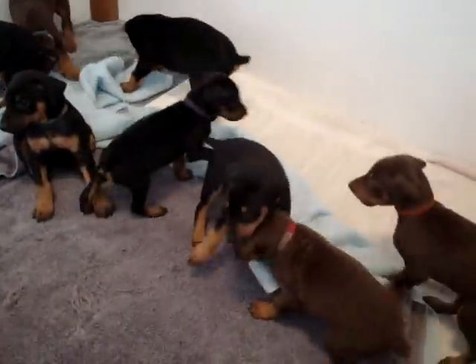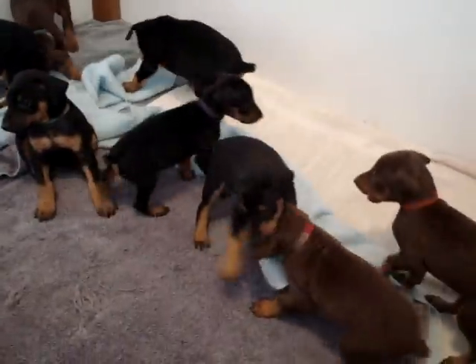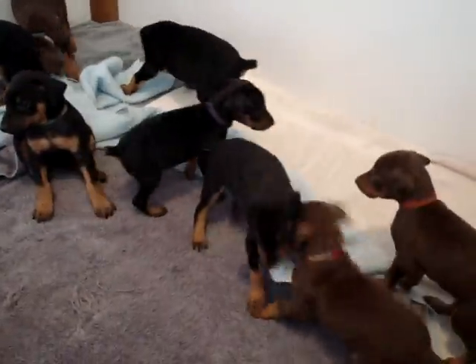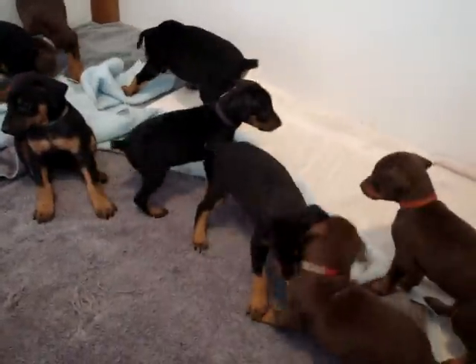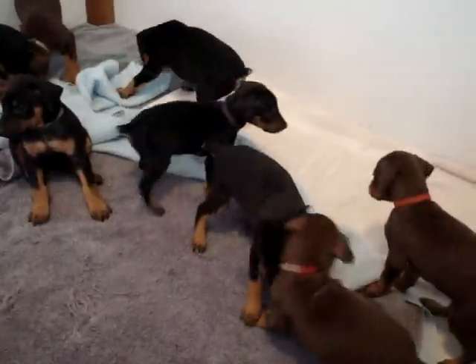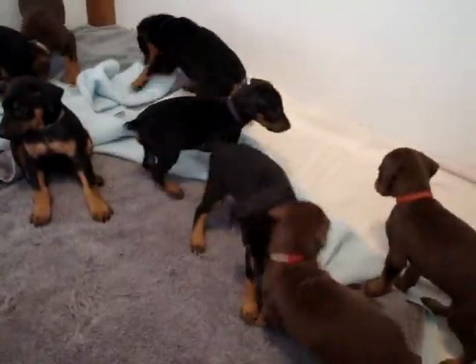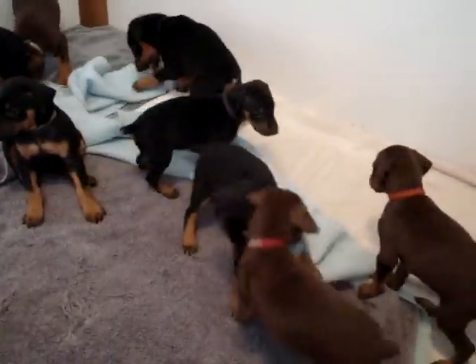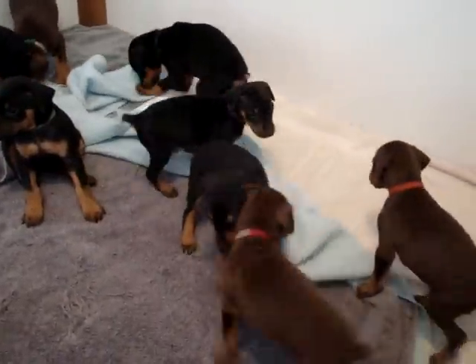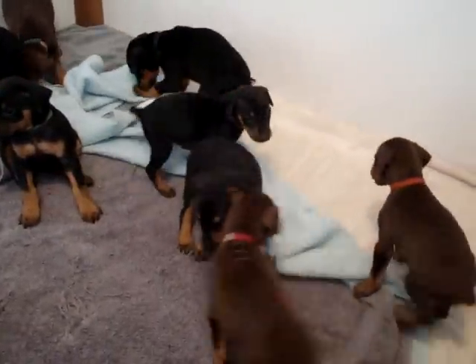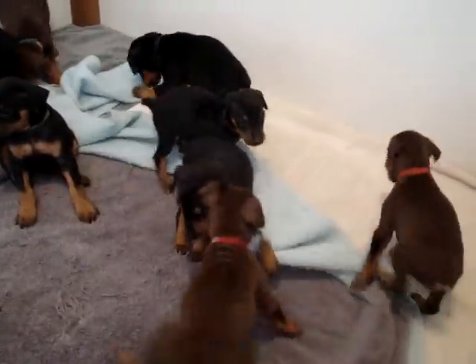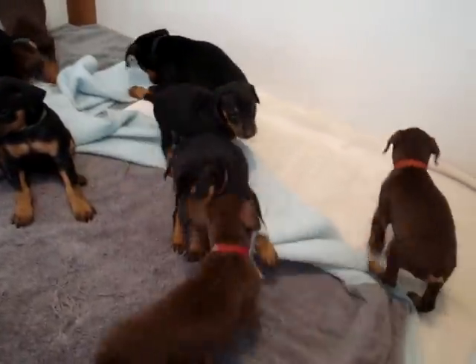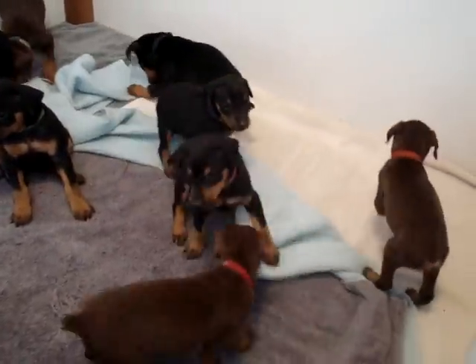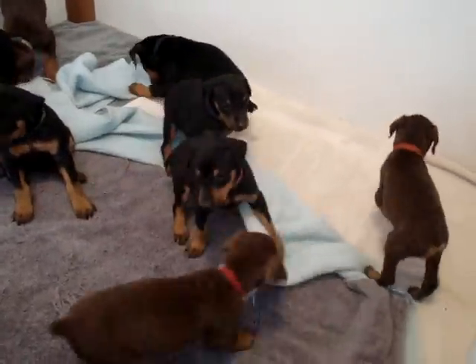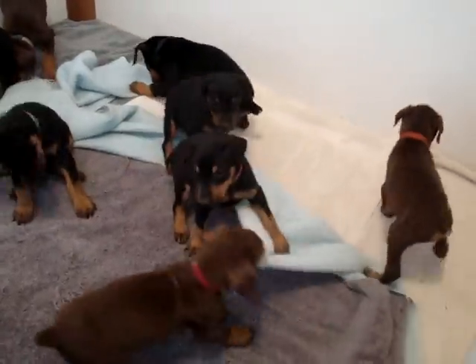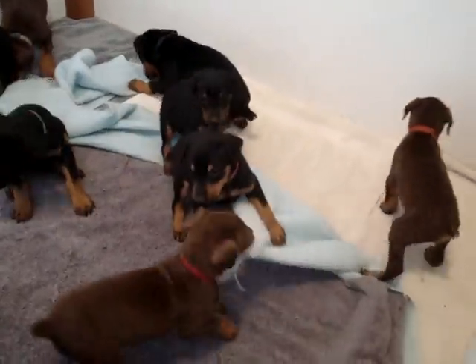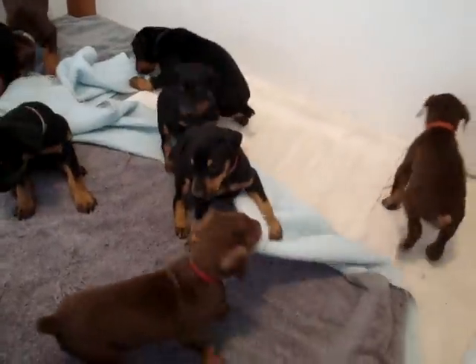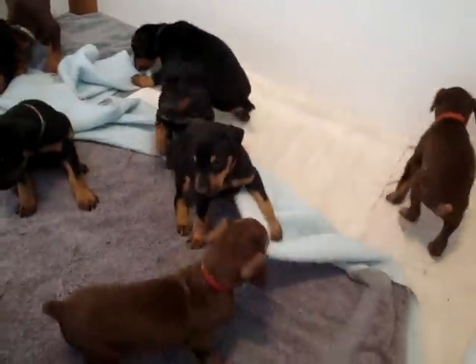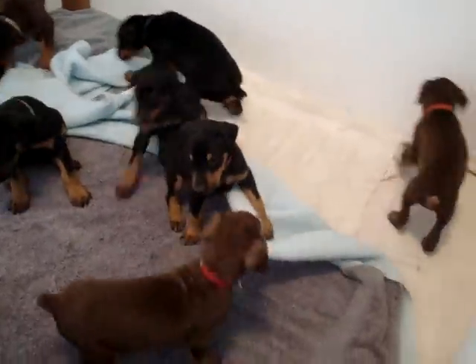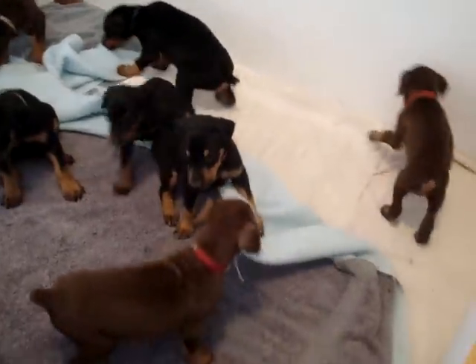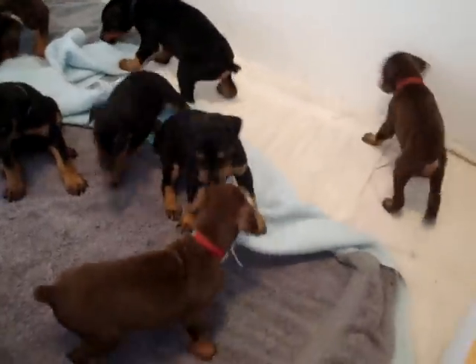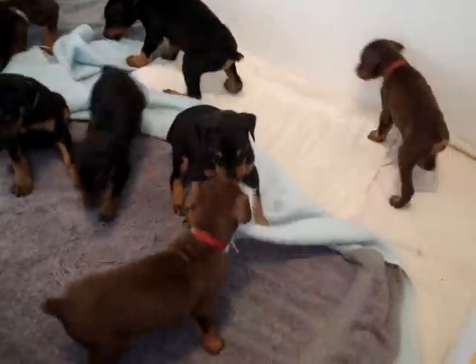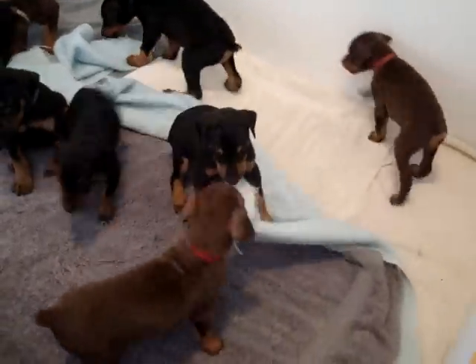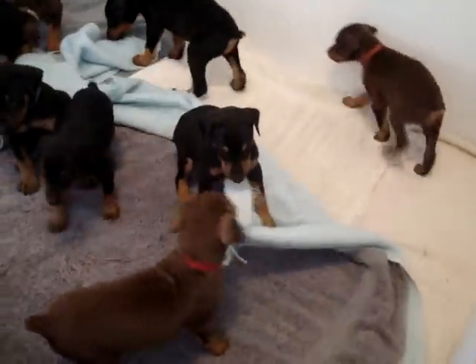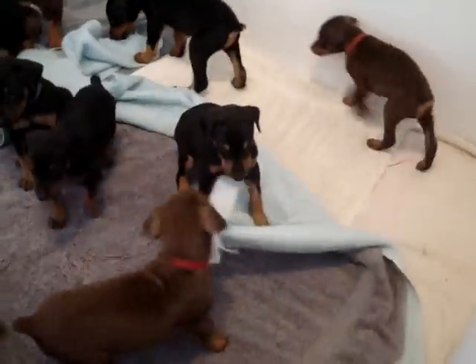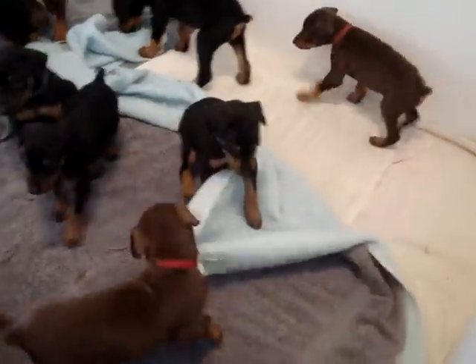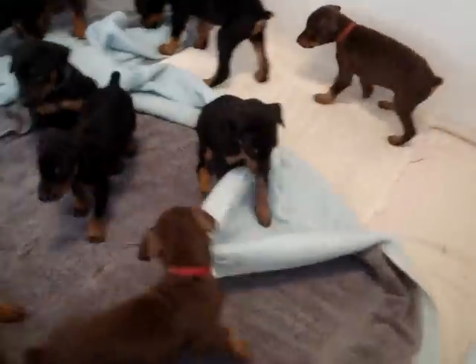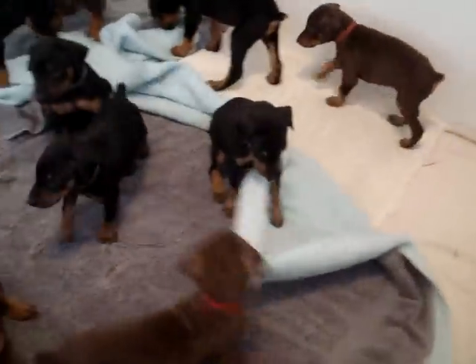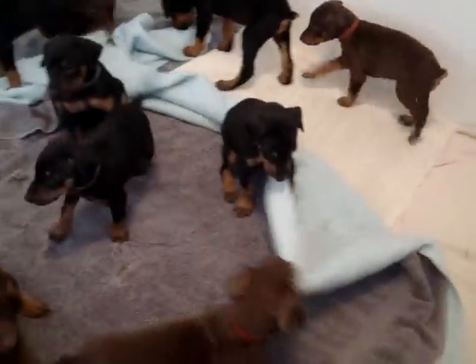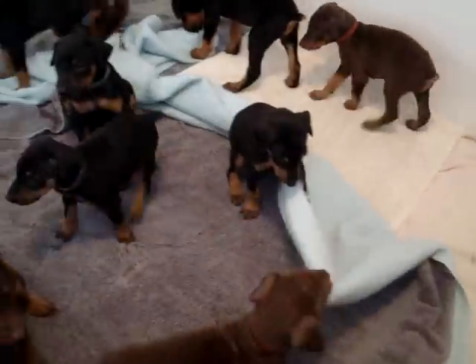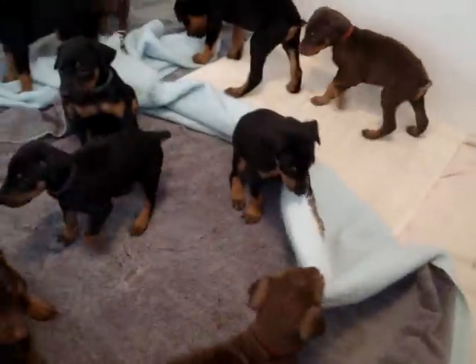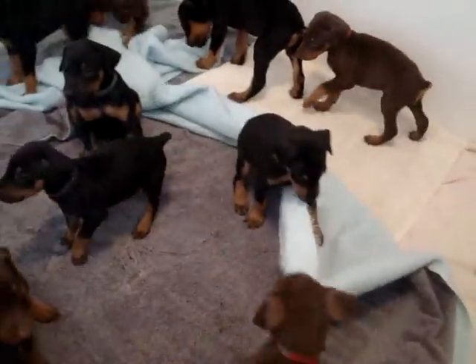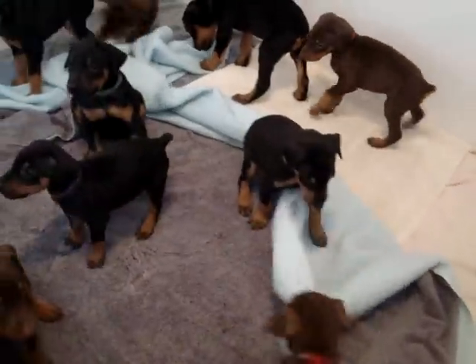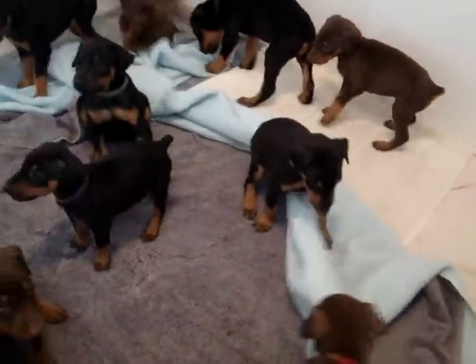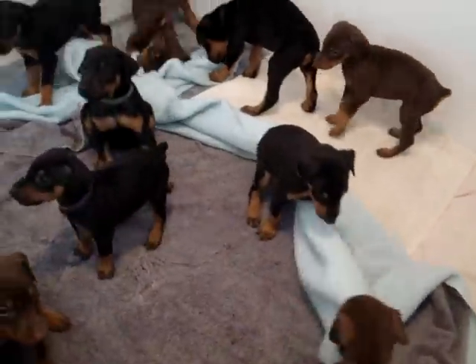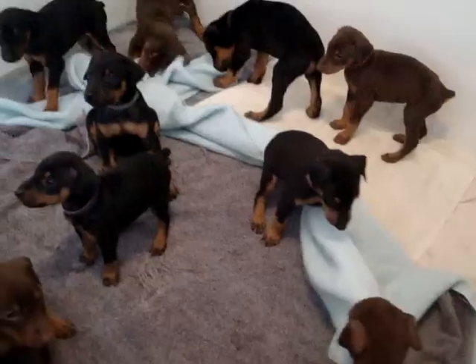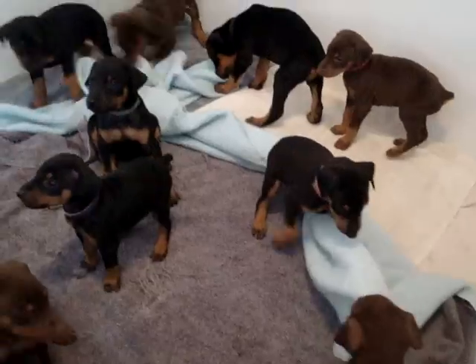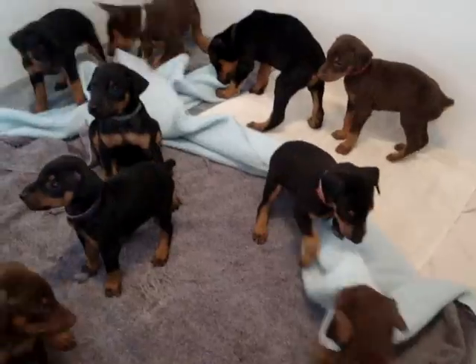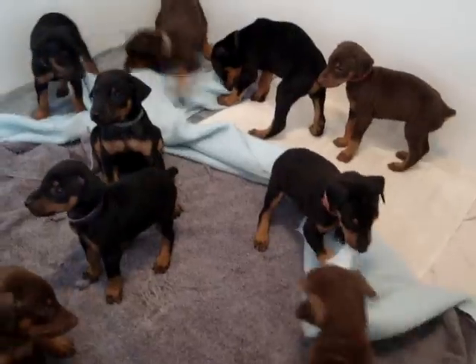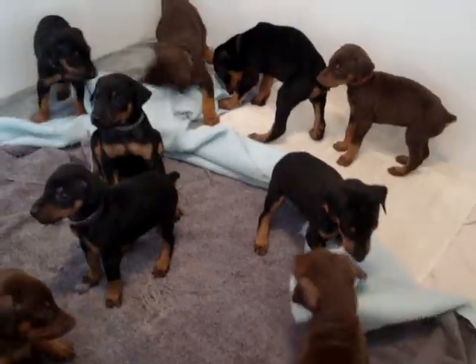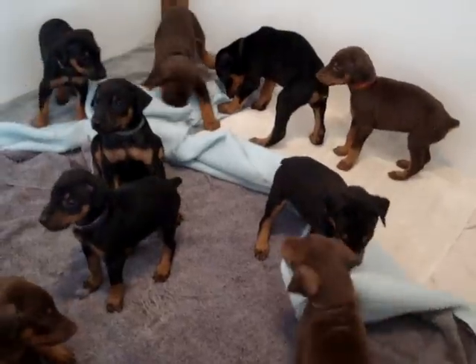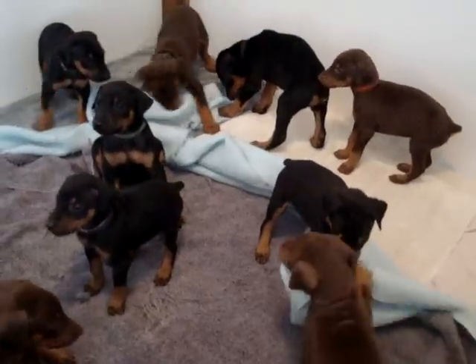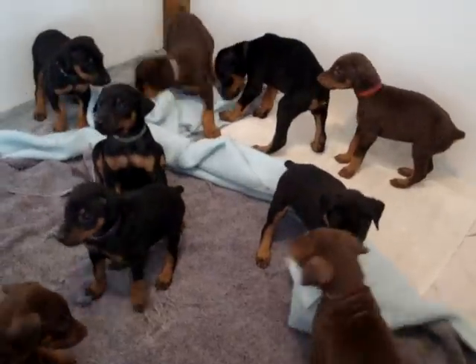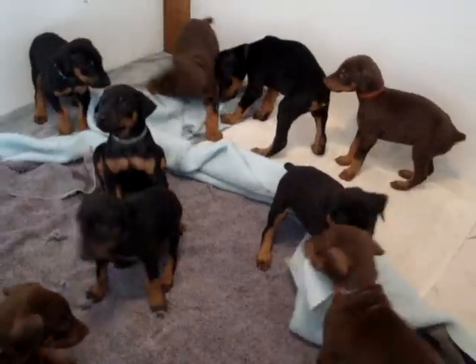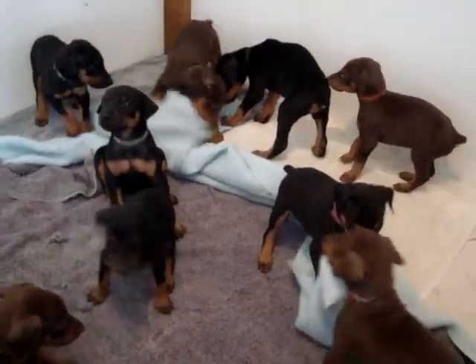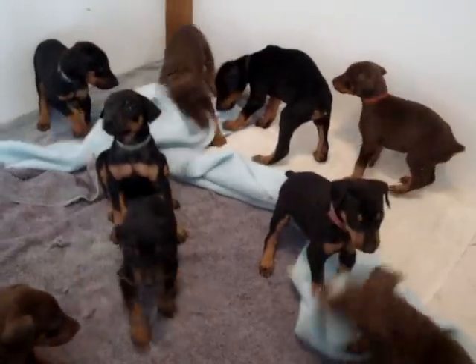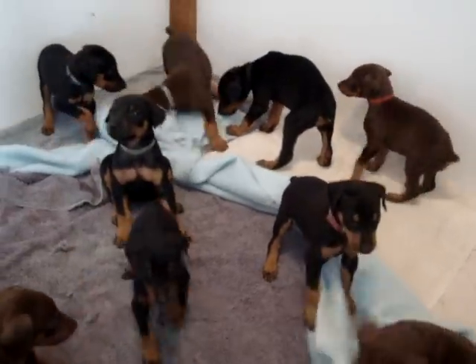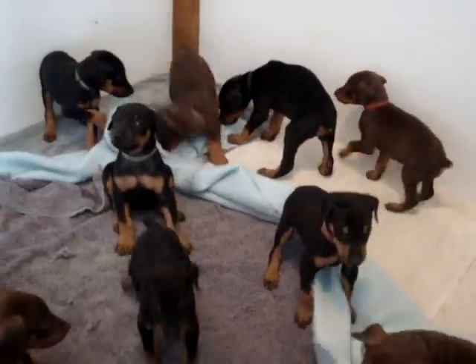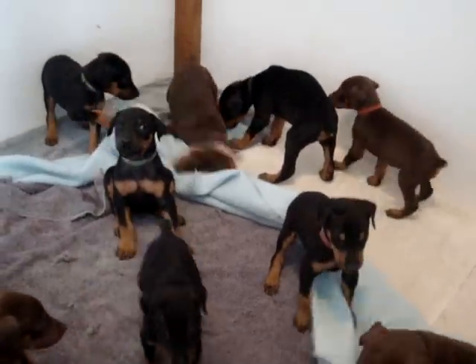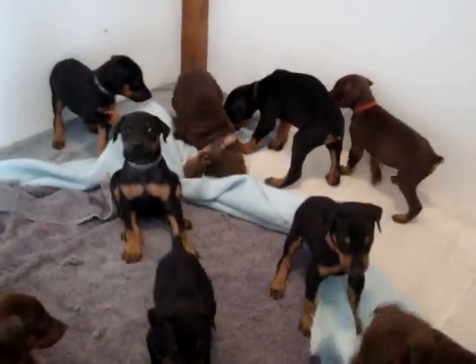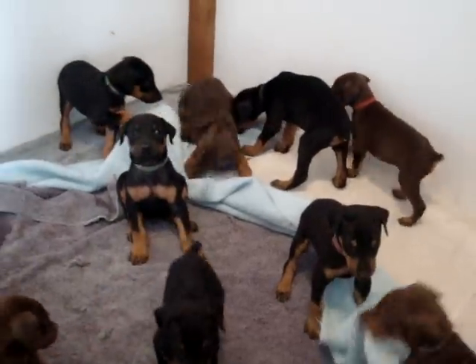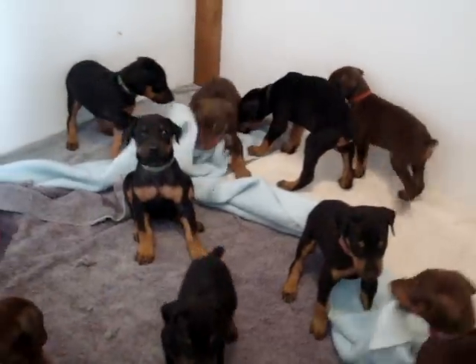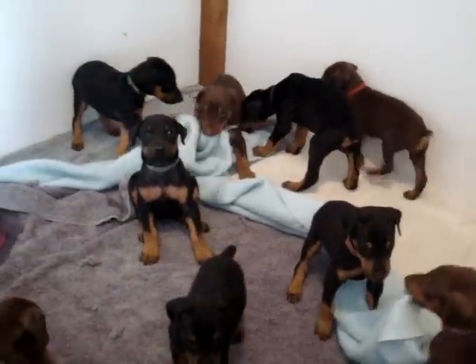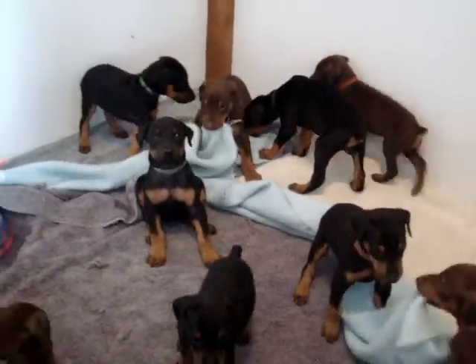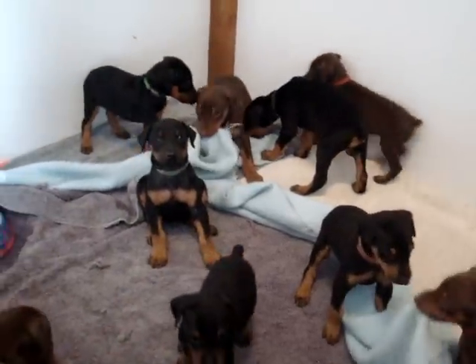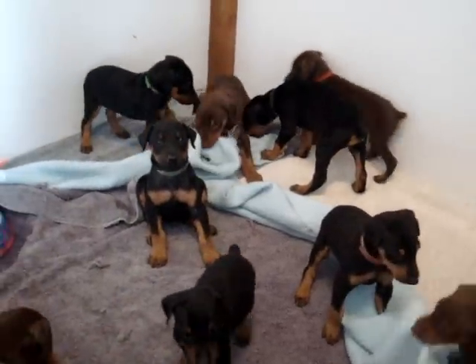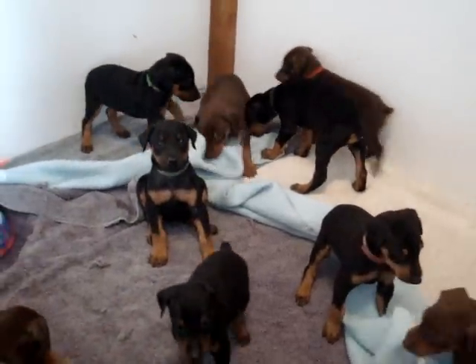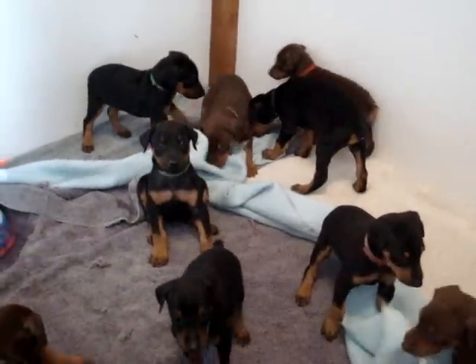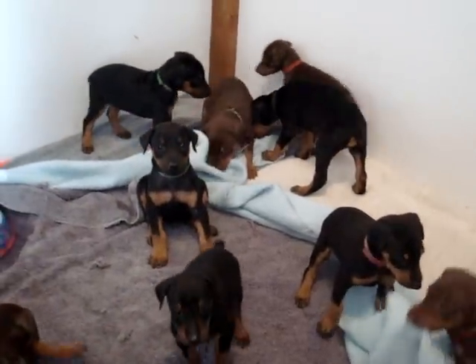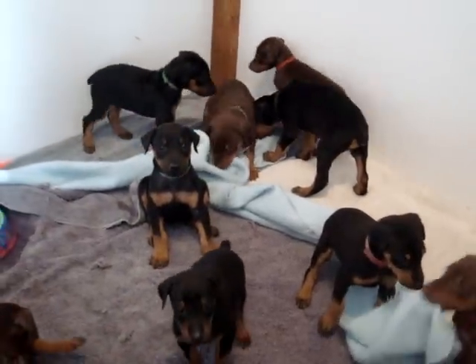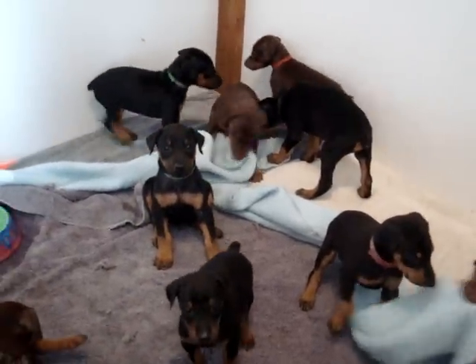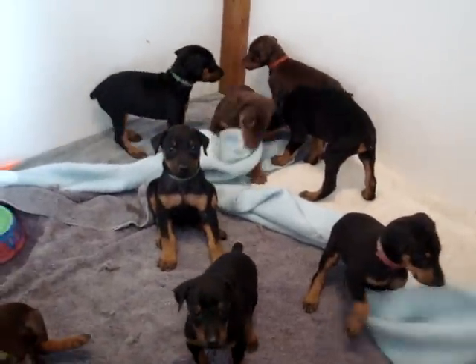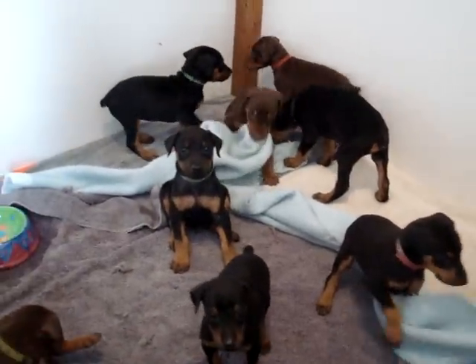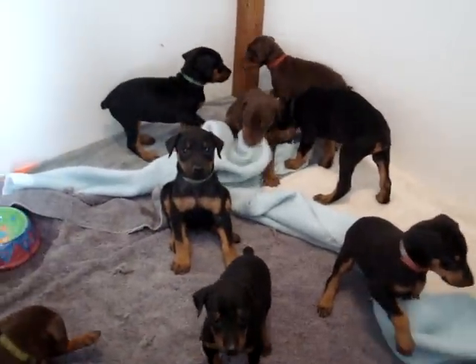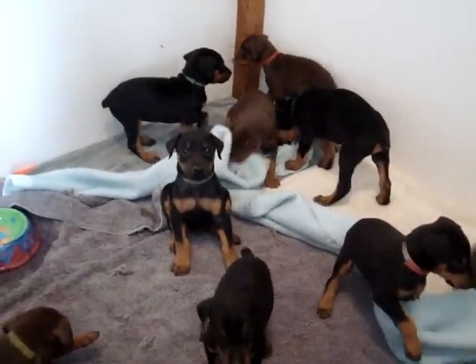They will have their first set of shots, and they're so very friendly and playful. And they're cute too!